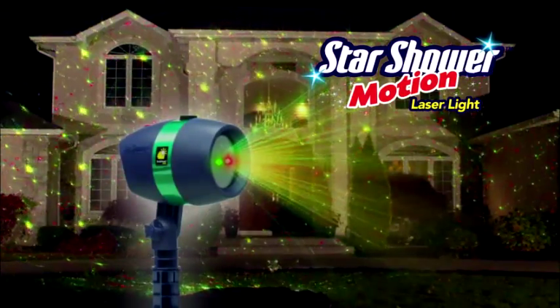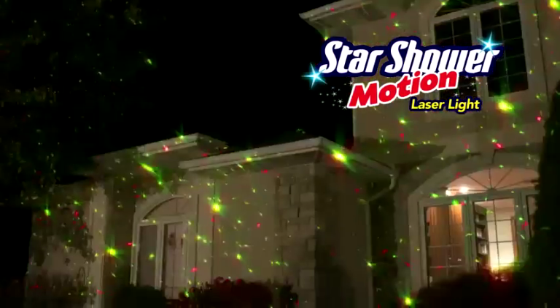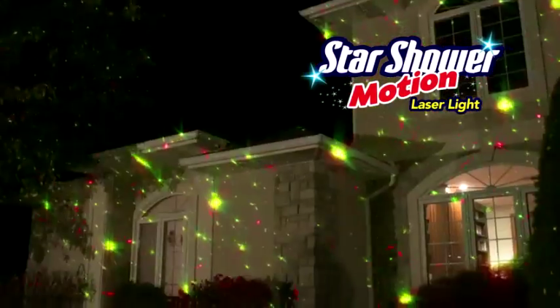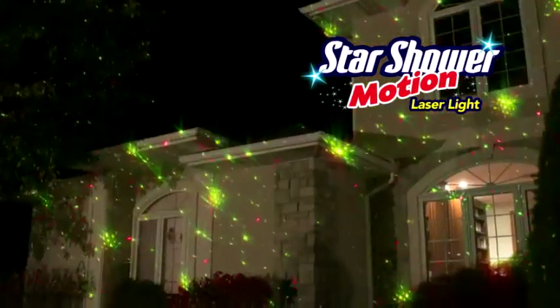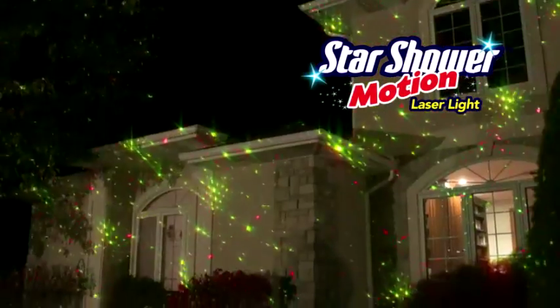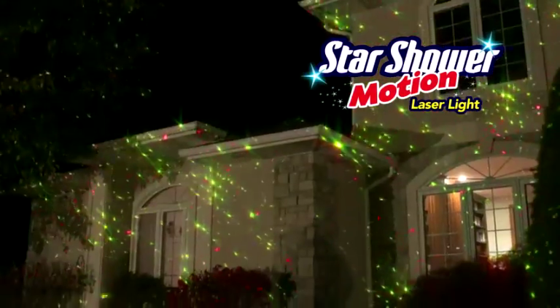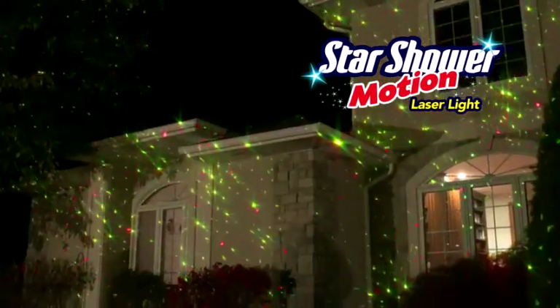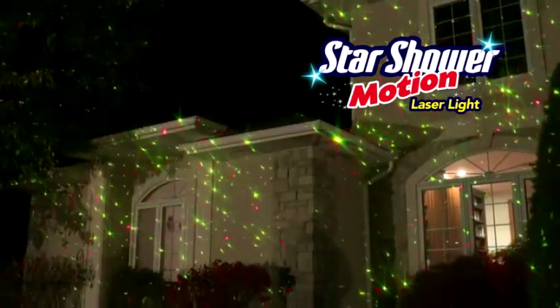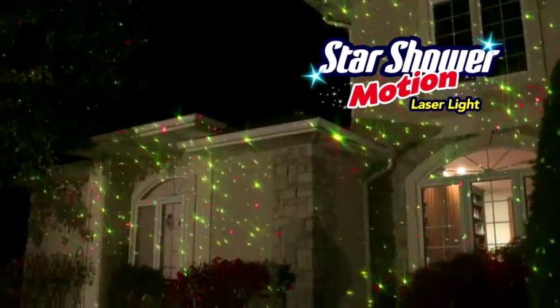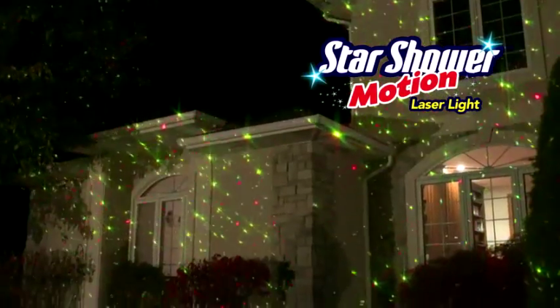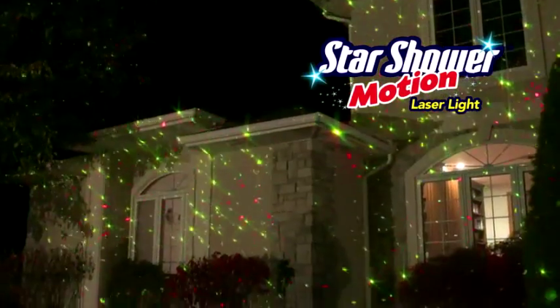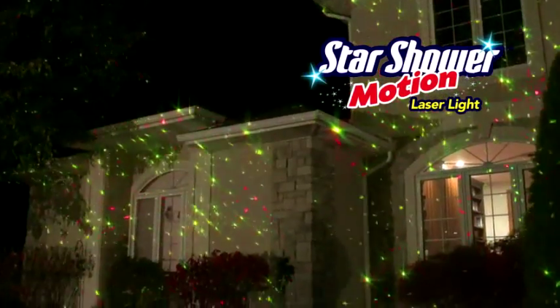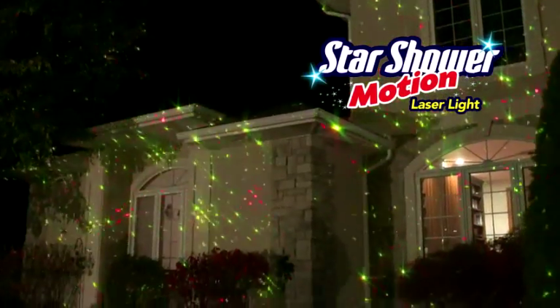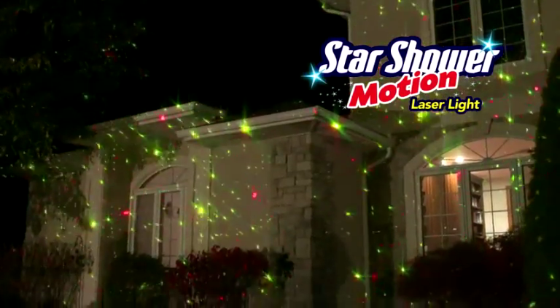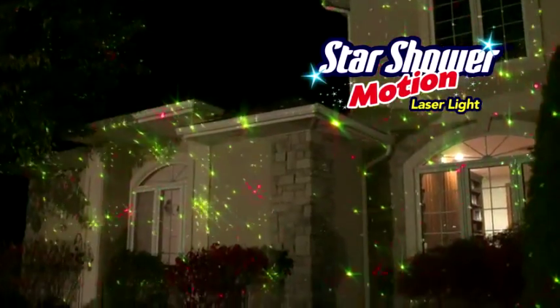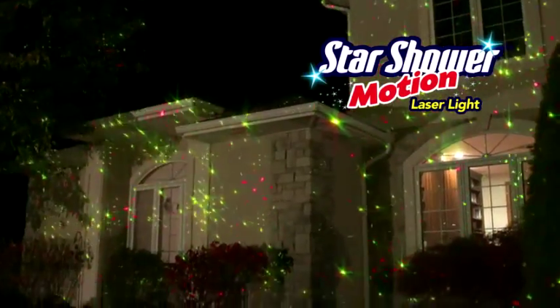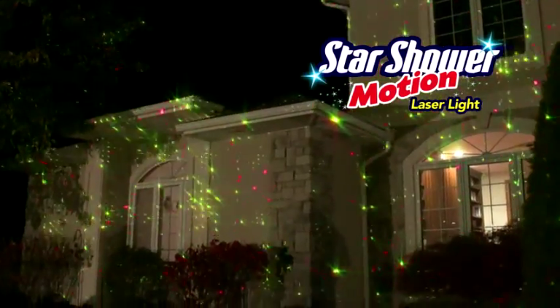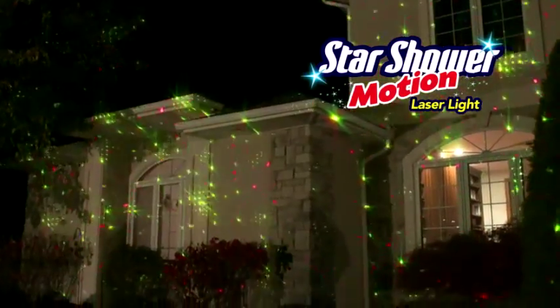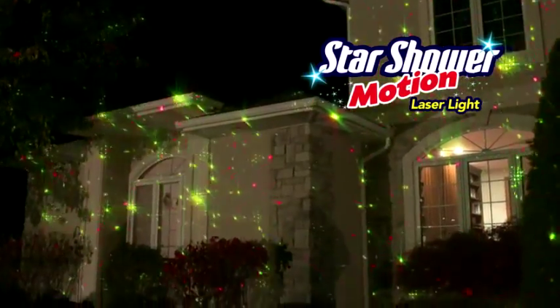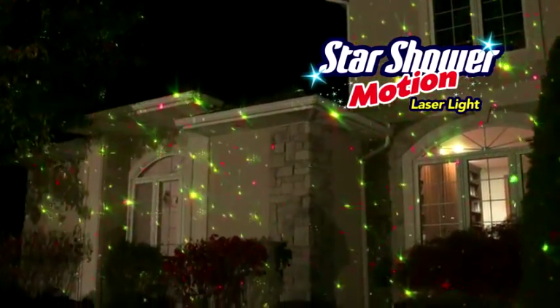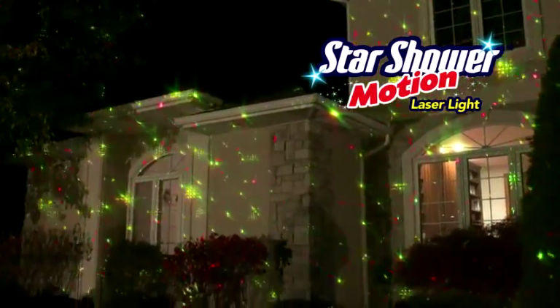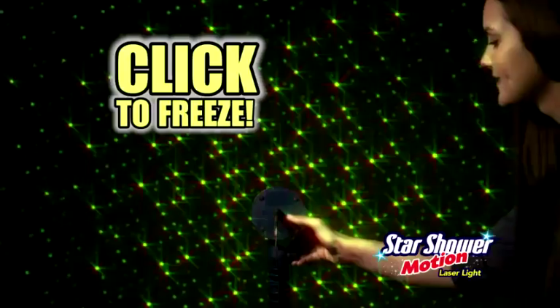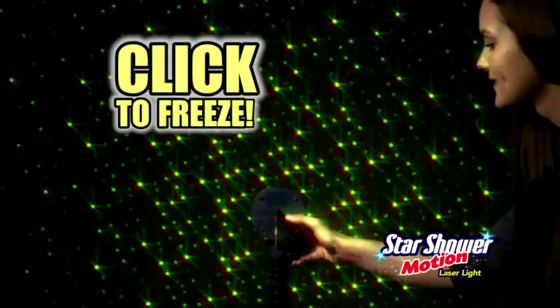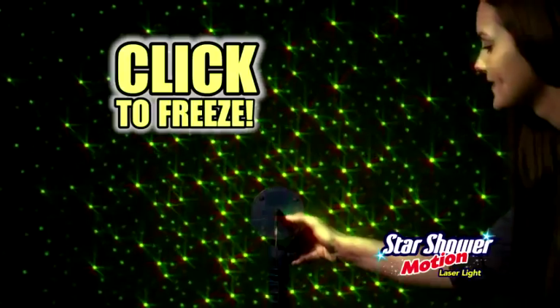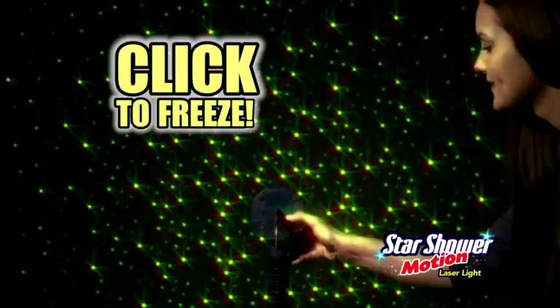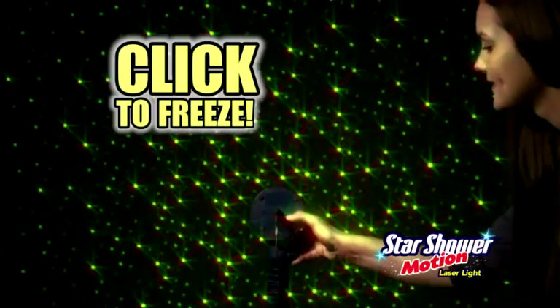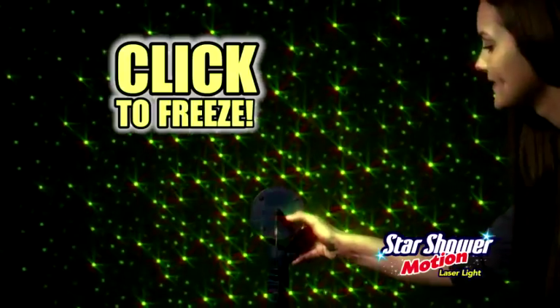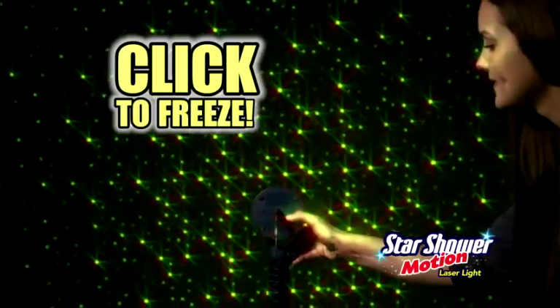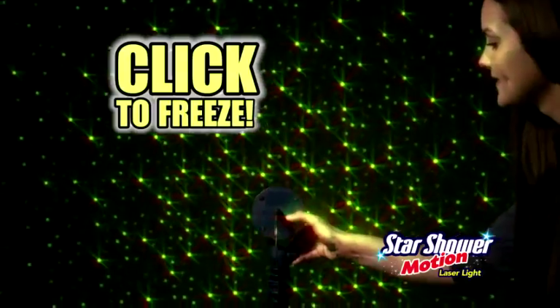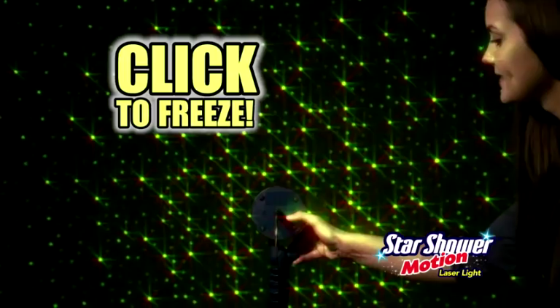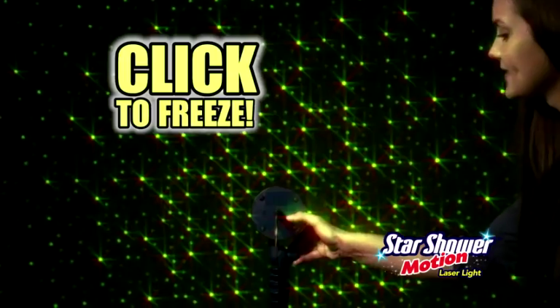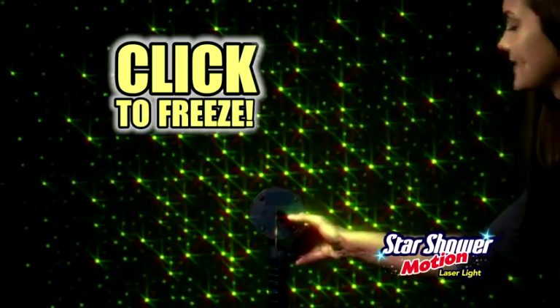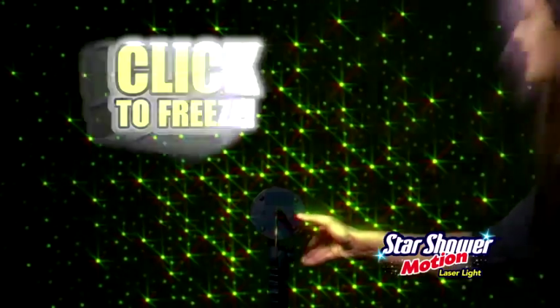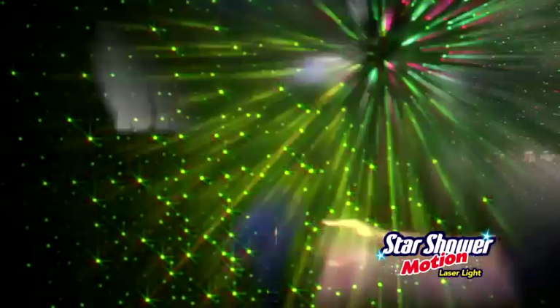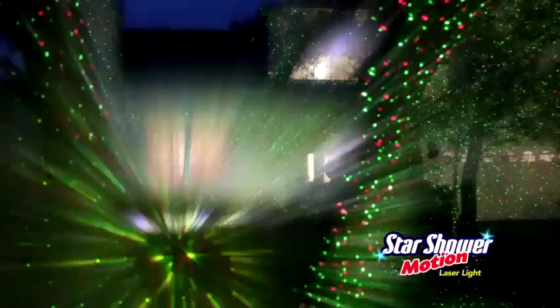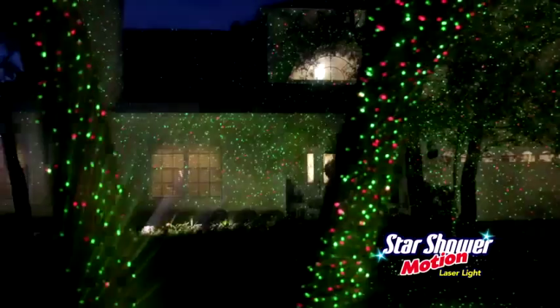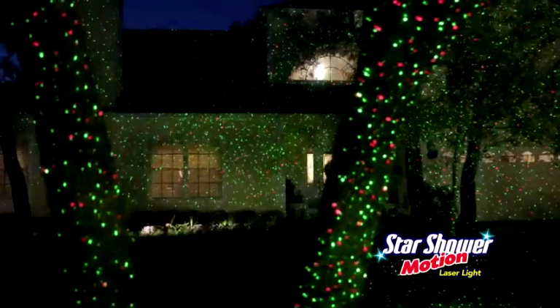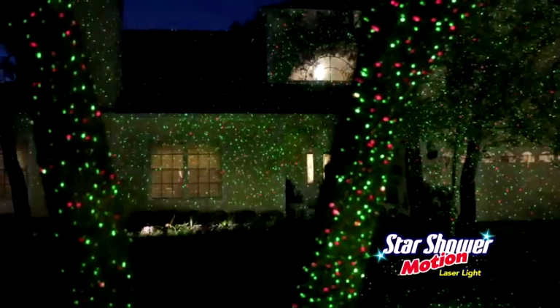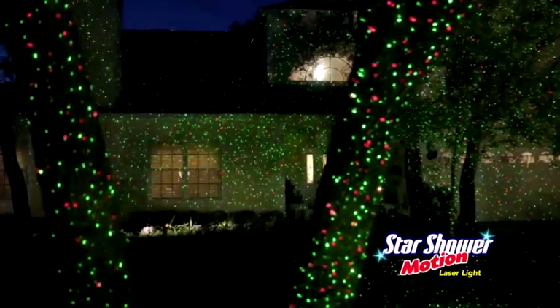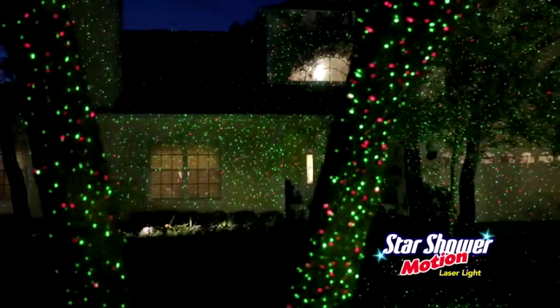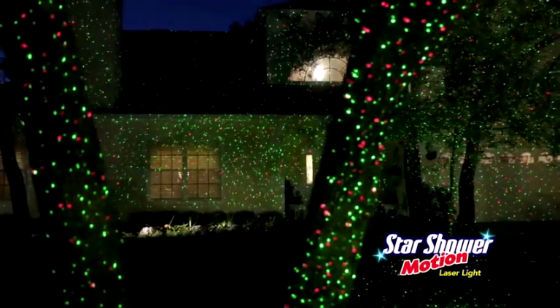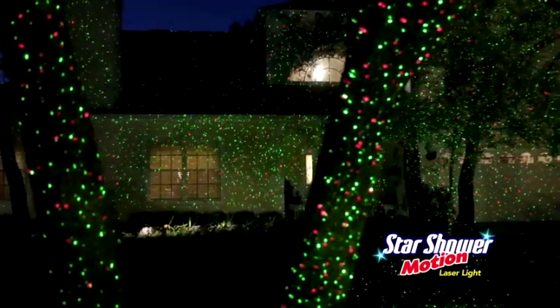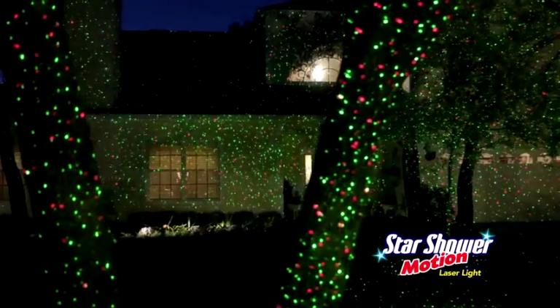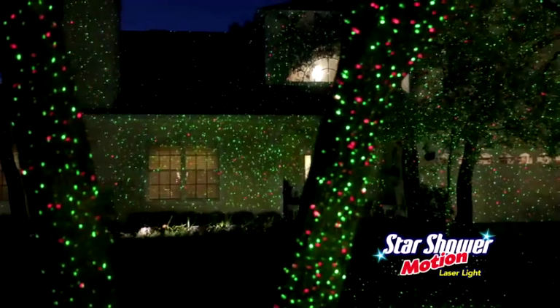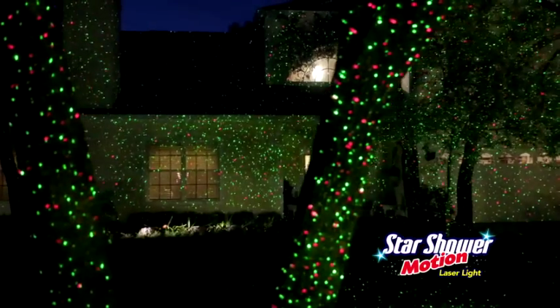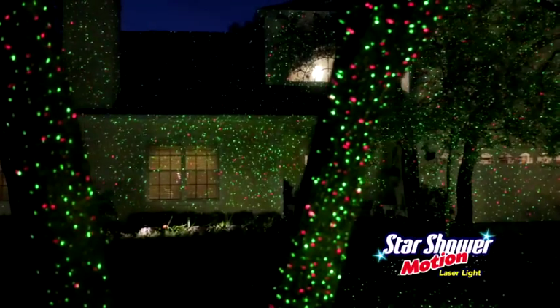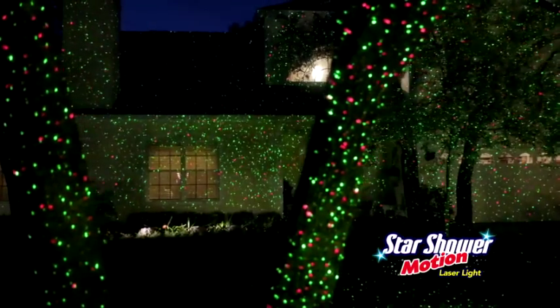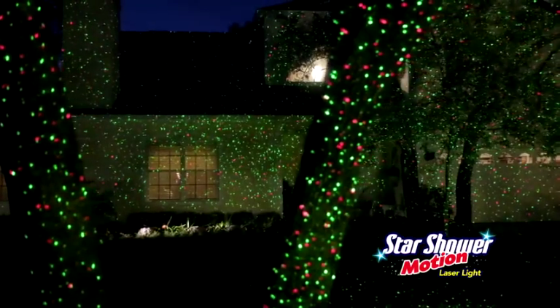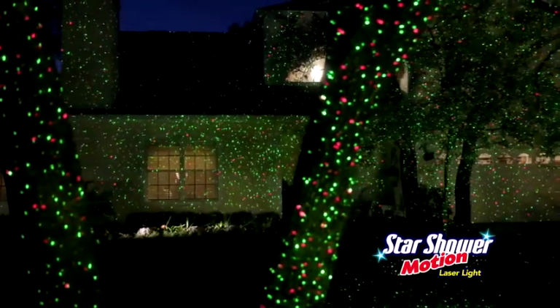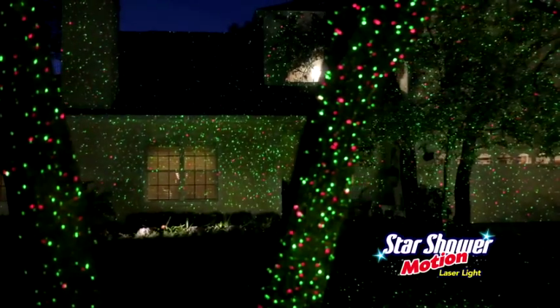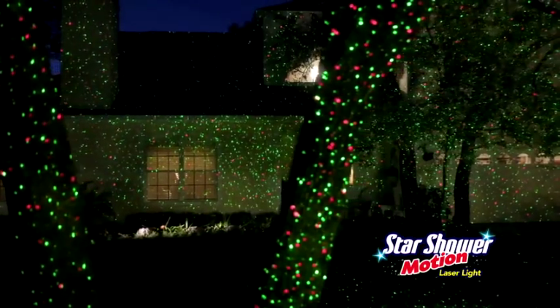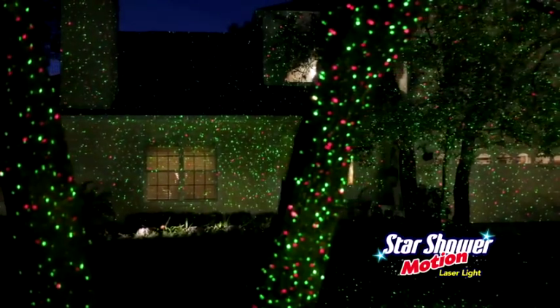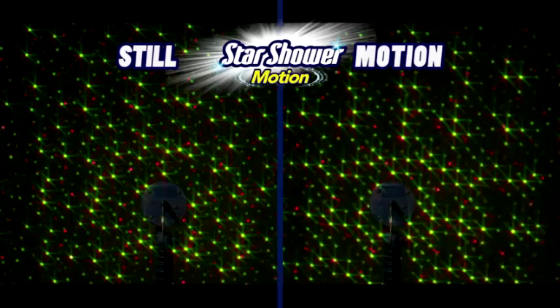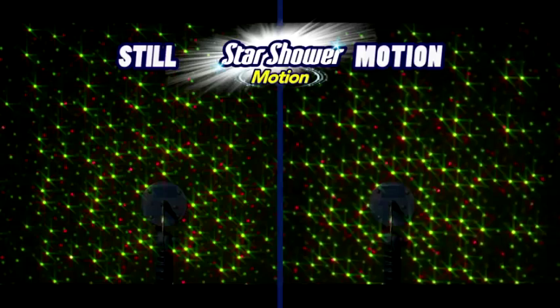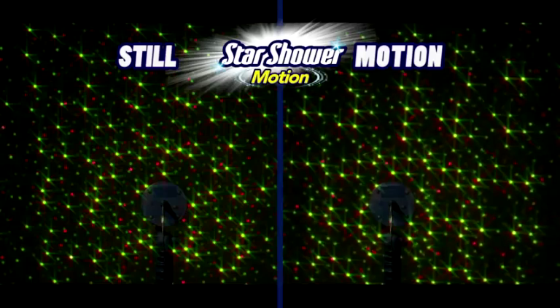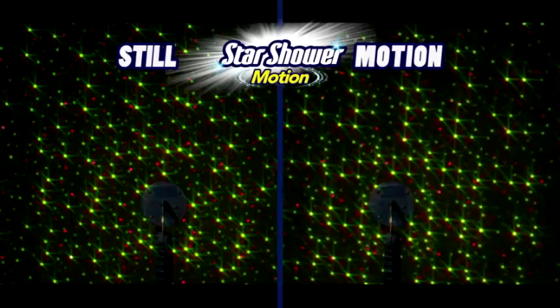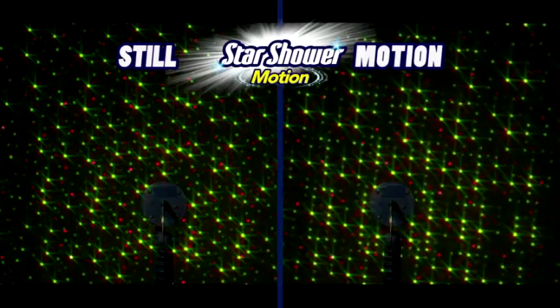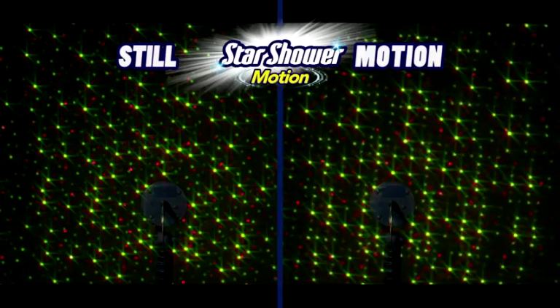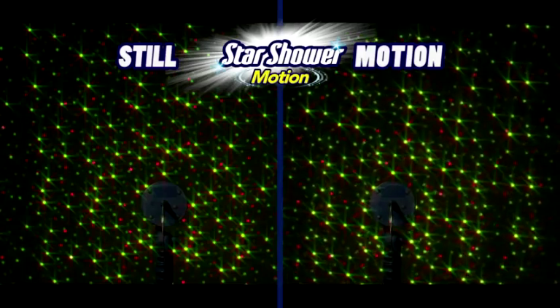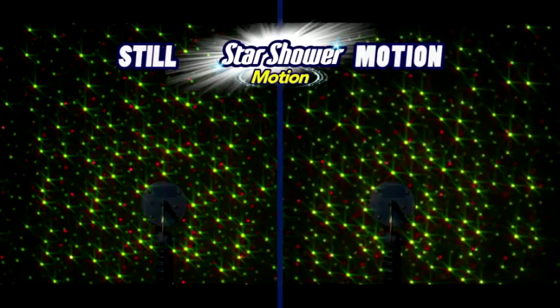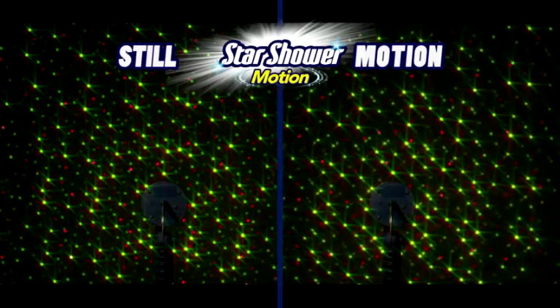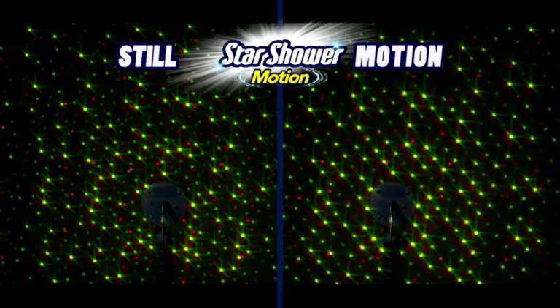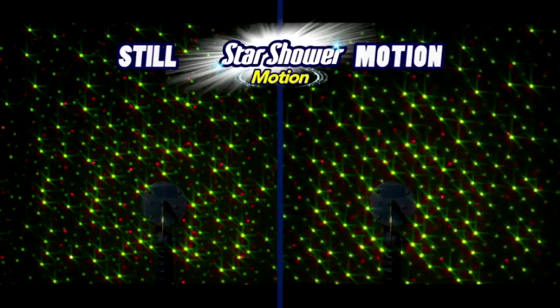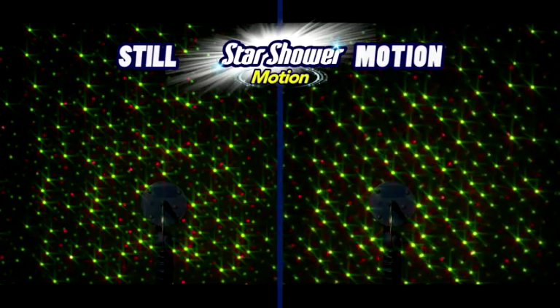Watch the stars dance right before your eyes, or freeze them with just a click. It's your choice — still or moving.